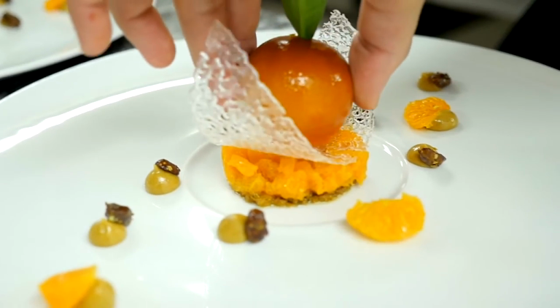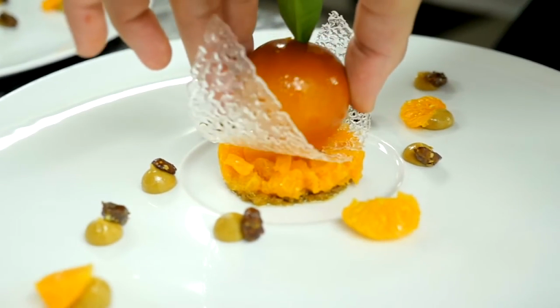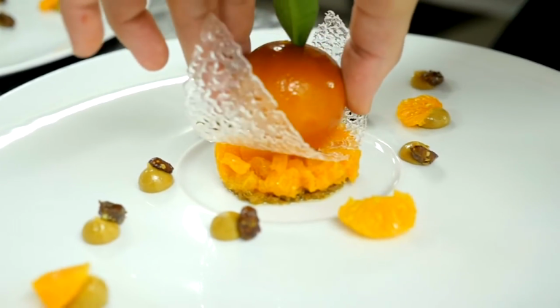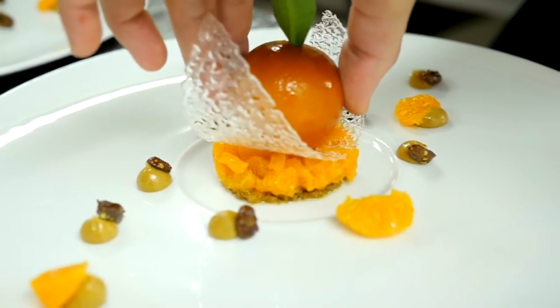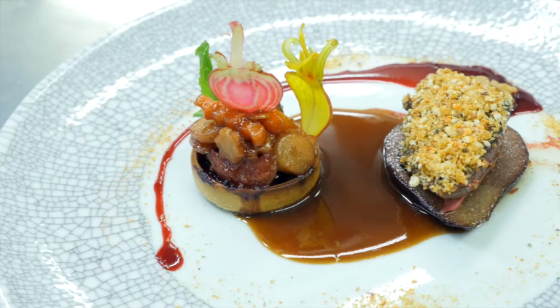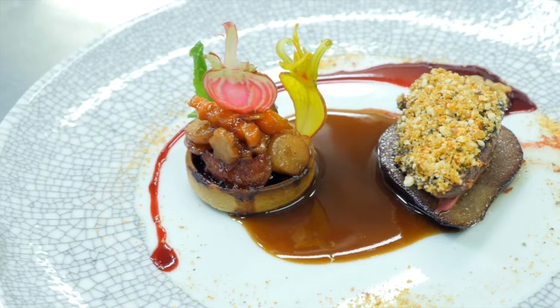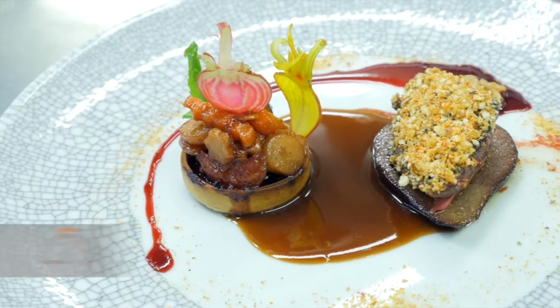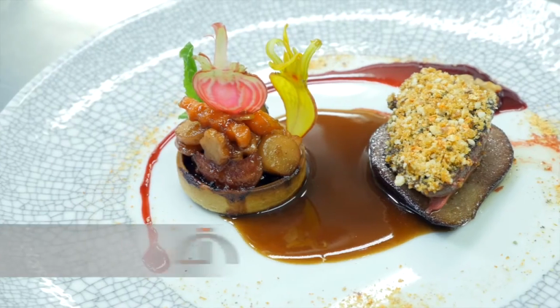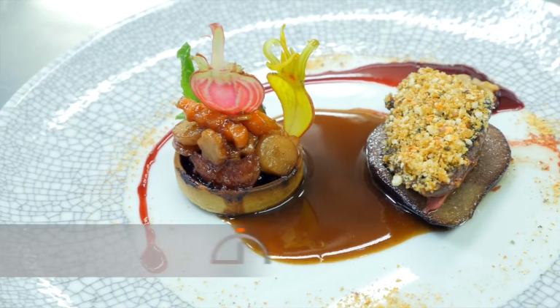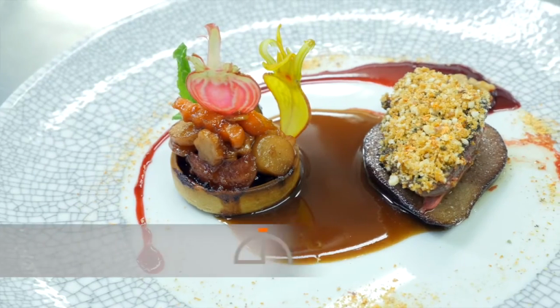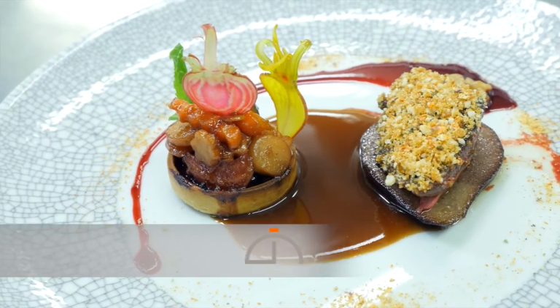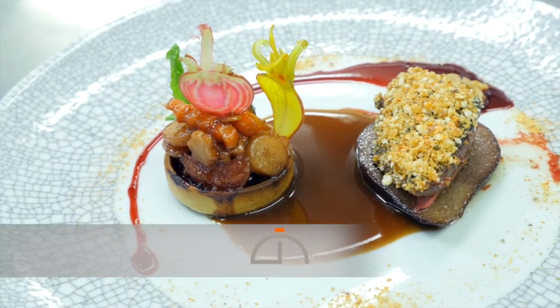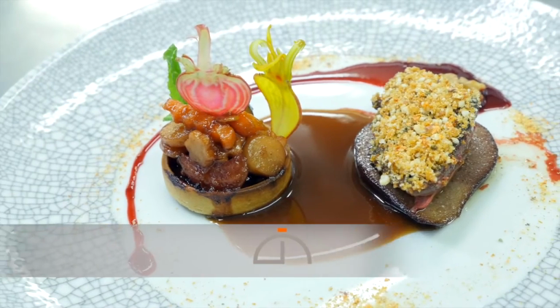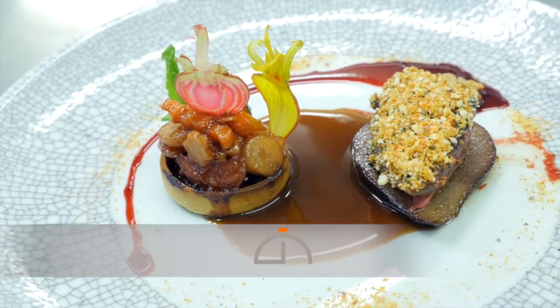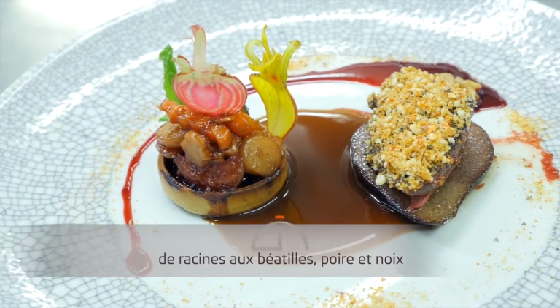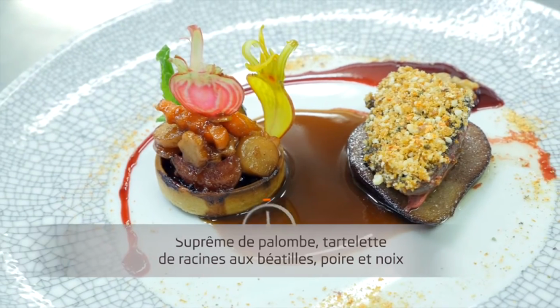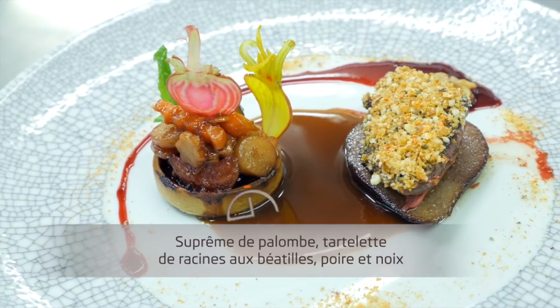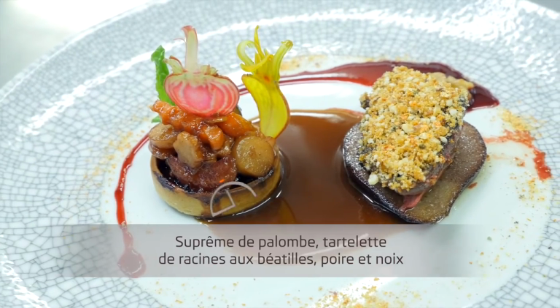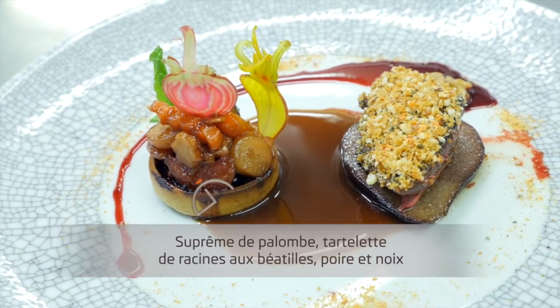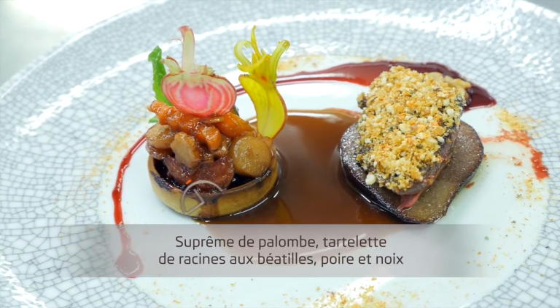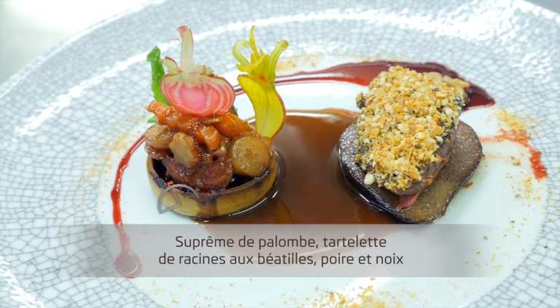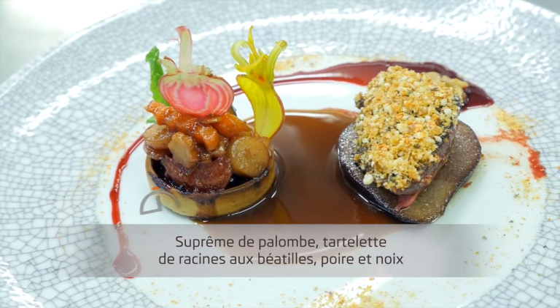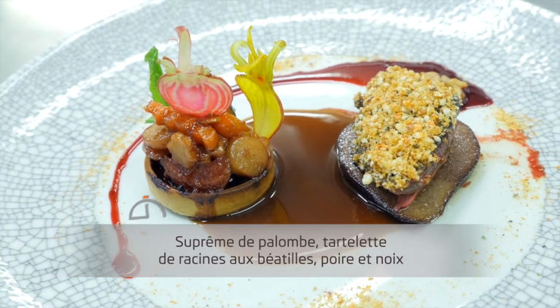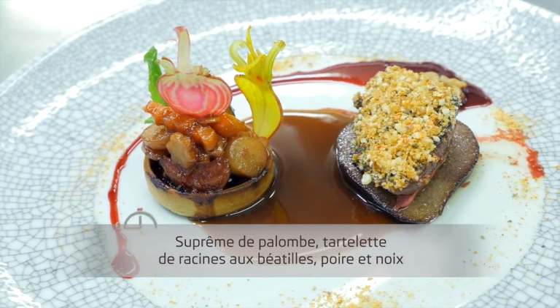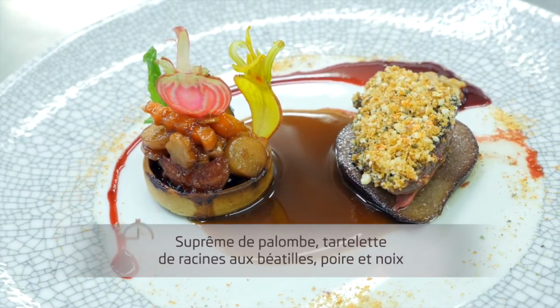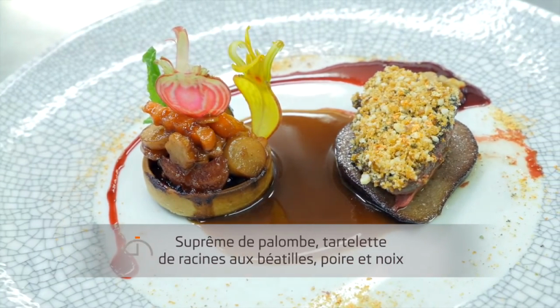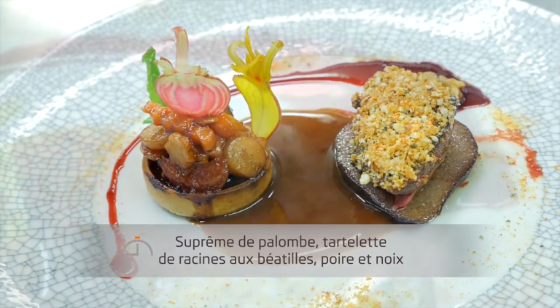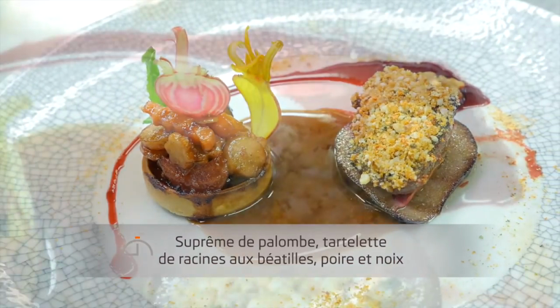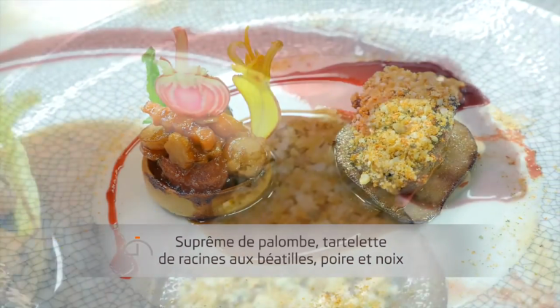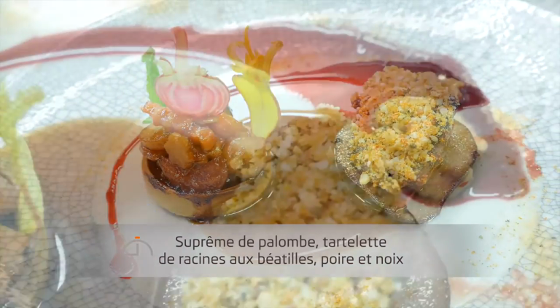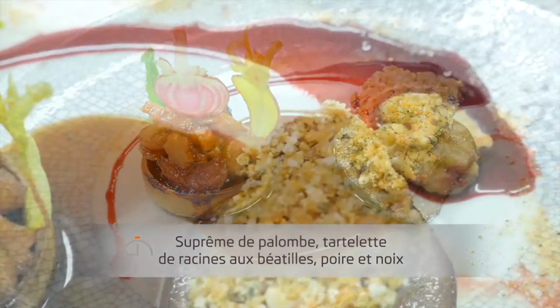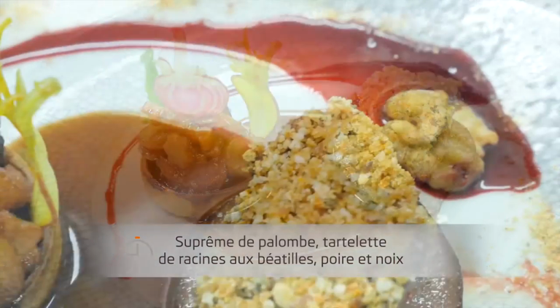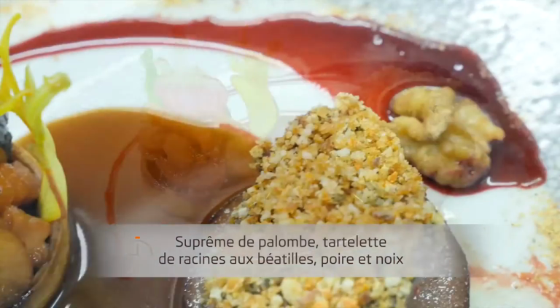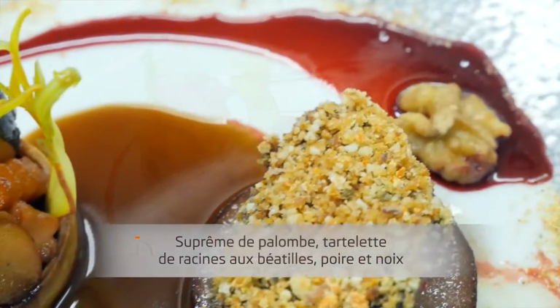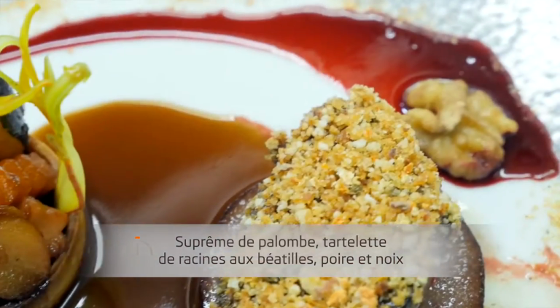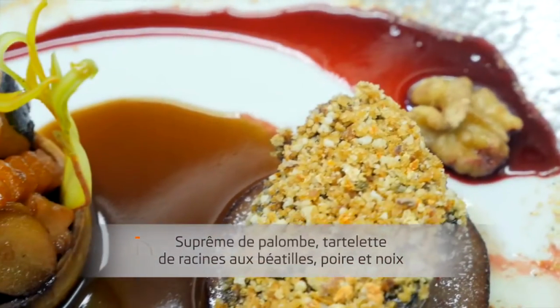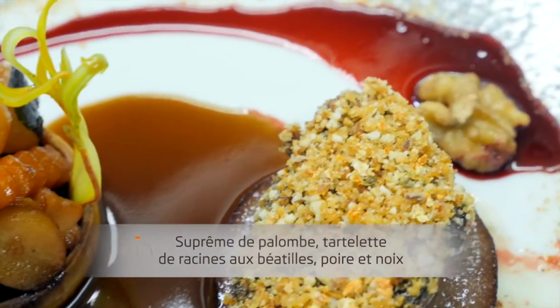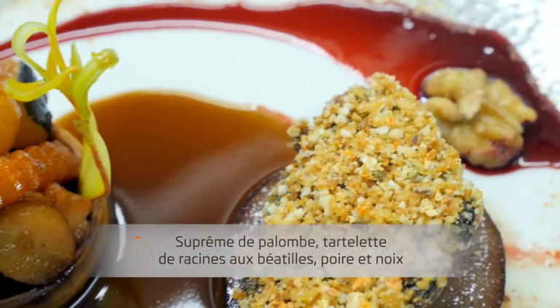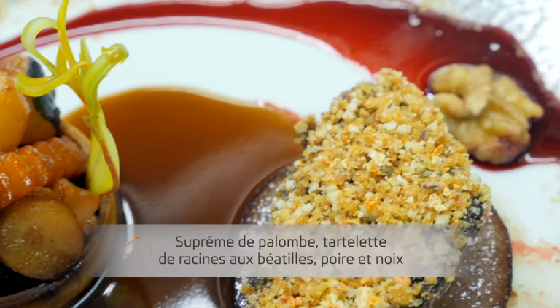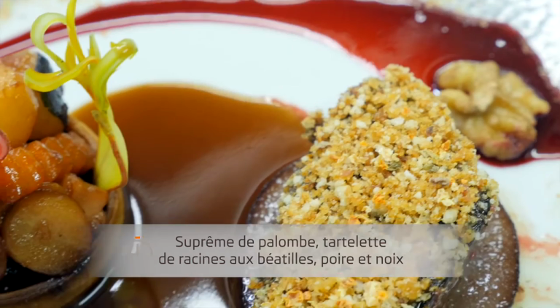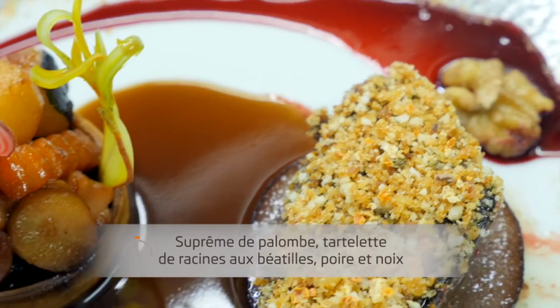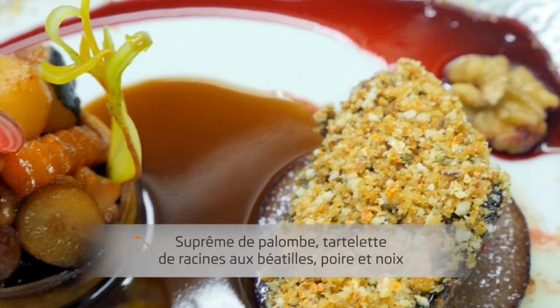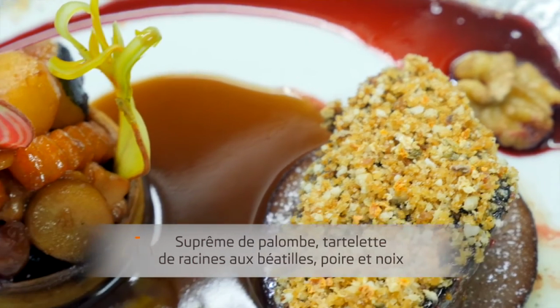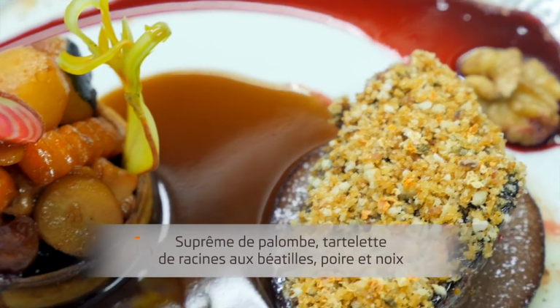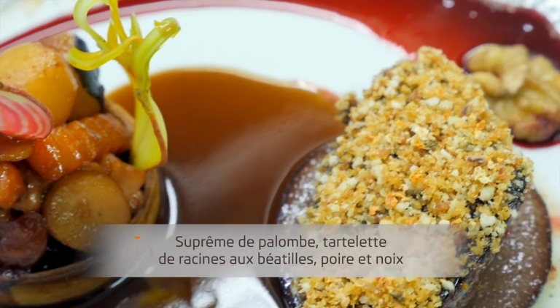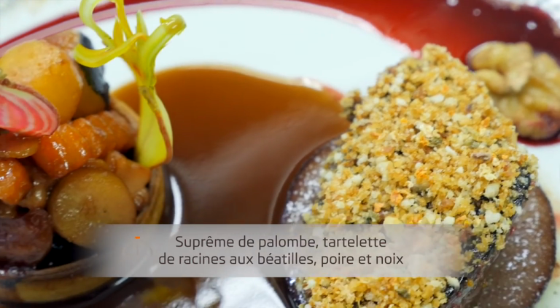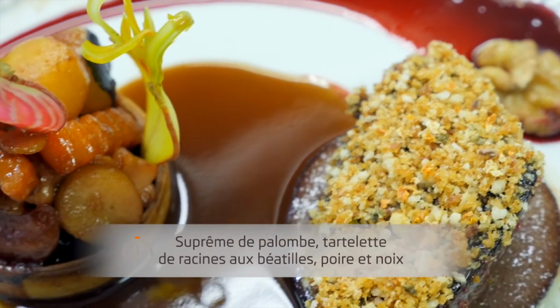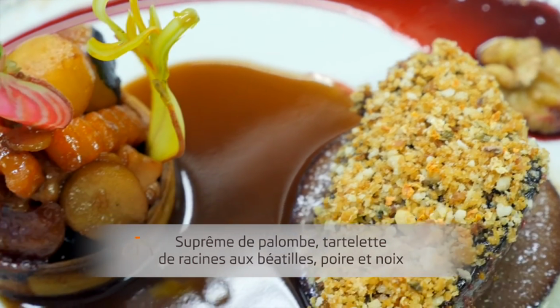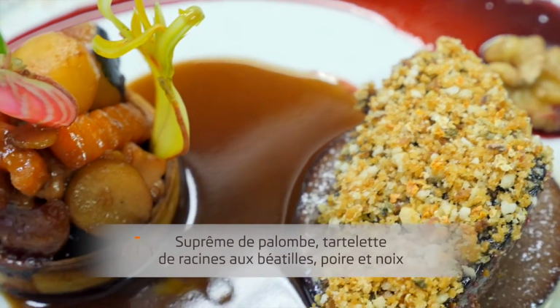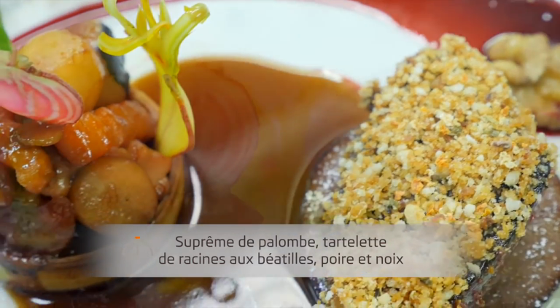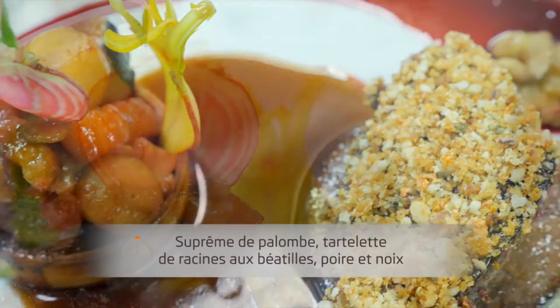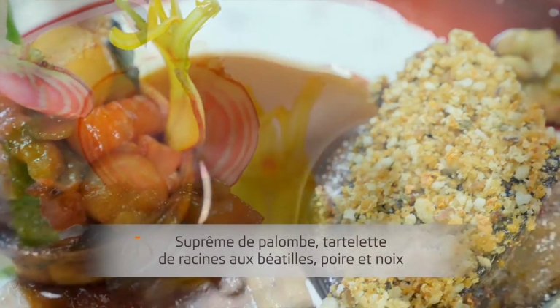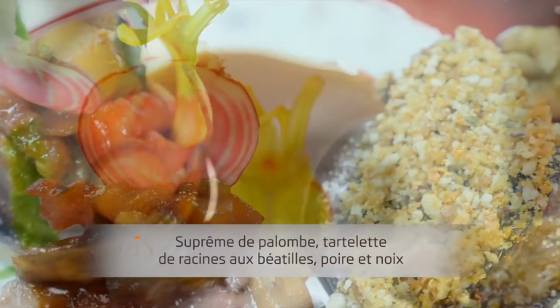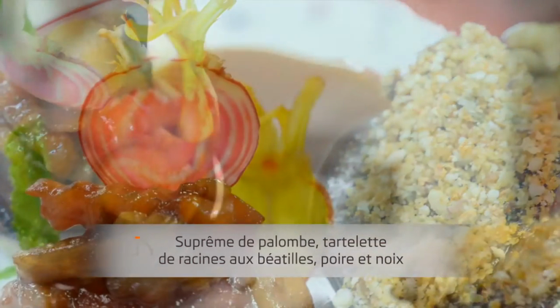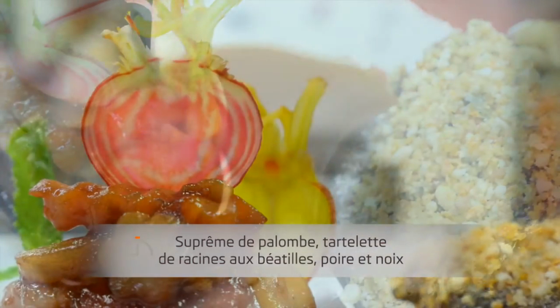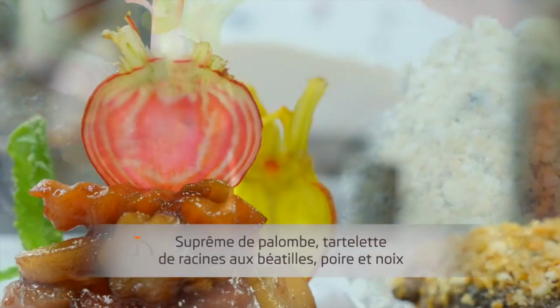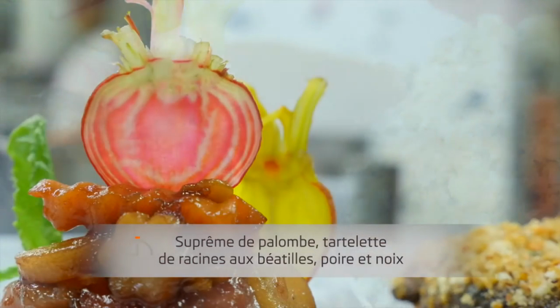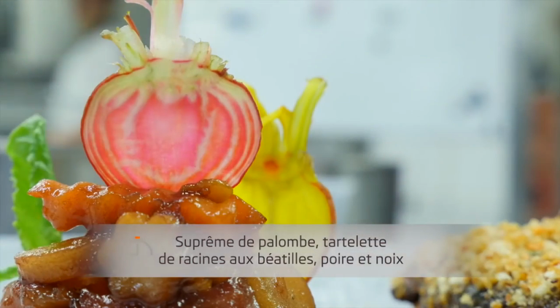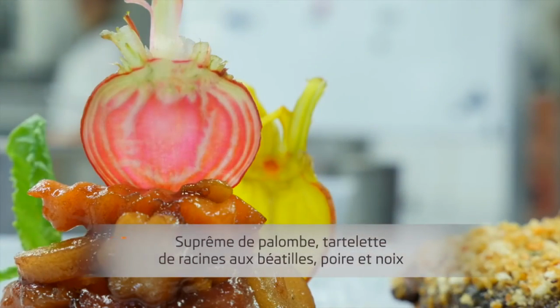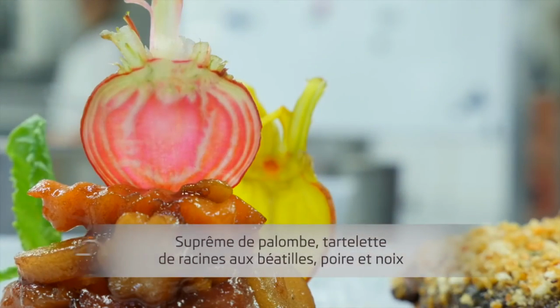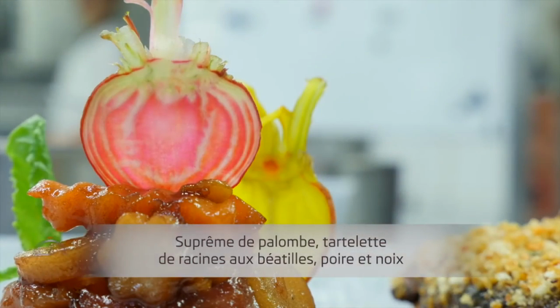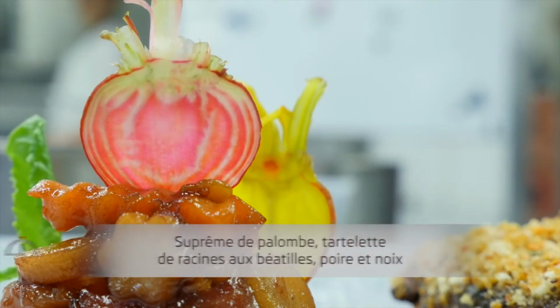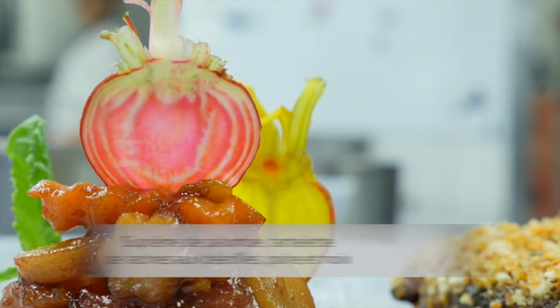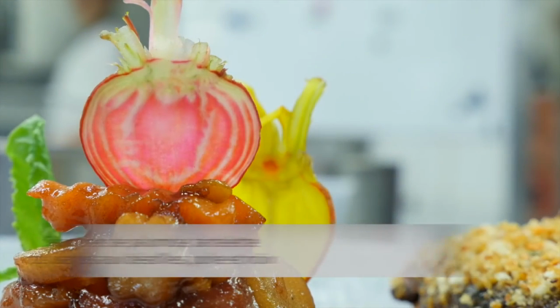Aujourd'hui, nous allons travailler sur un suprême de palombe. Et comme c'est l'automne, avec une tartelette de racines au béatille, en compagnie d'une poire et des noix.